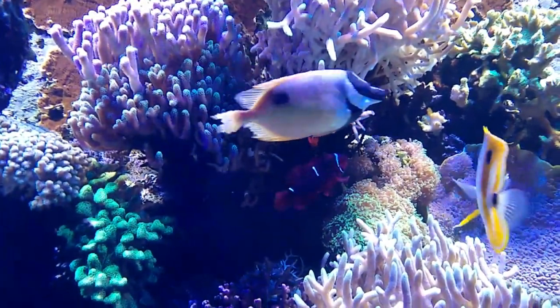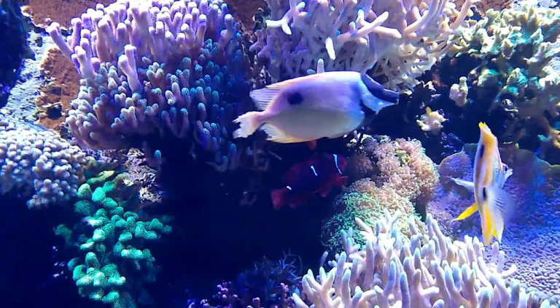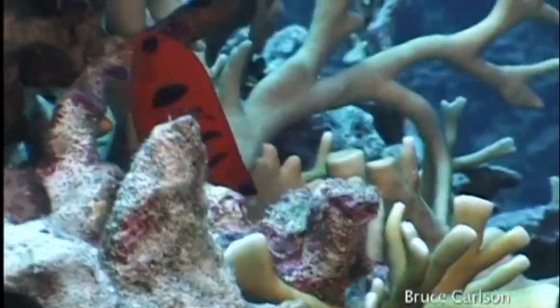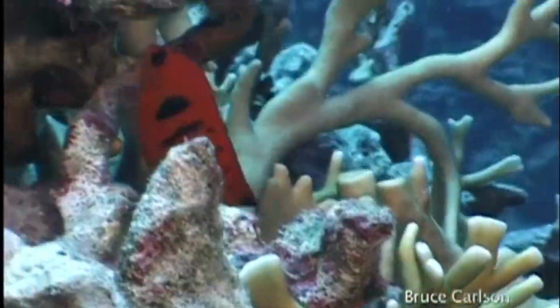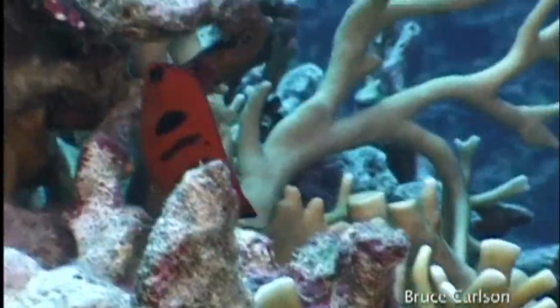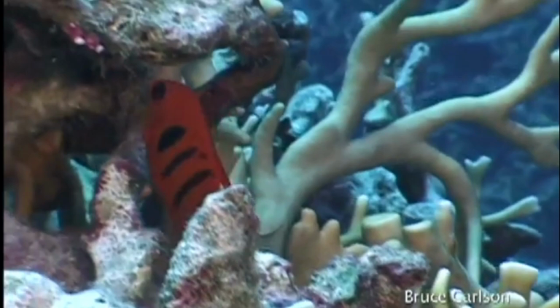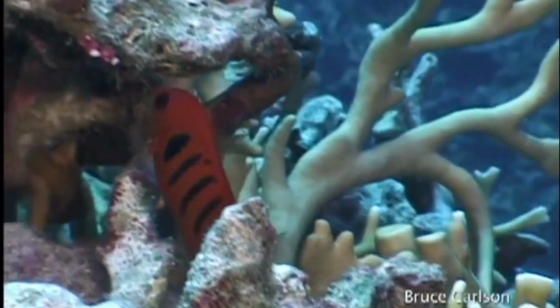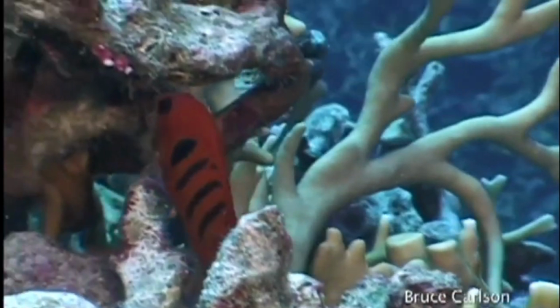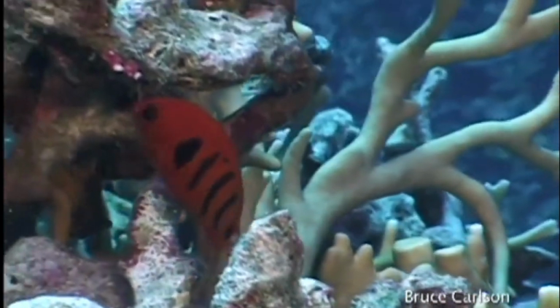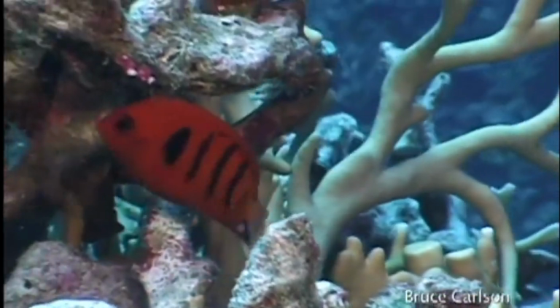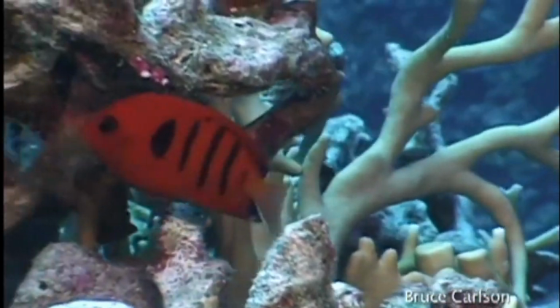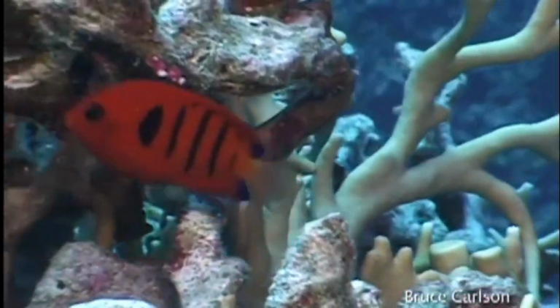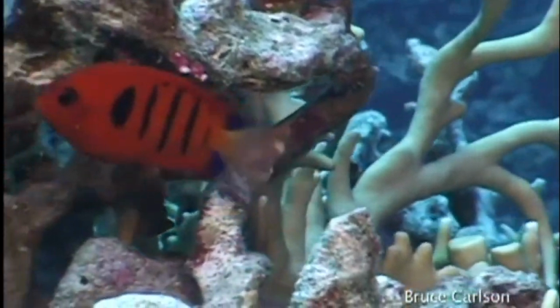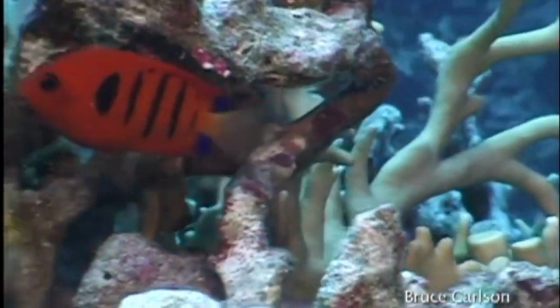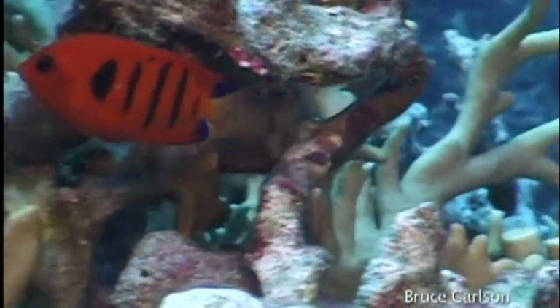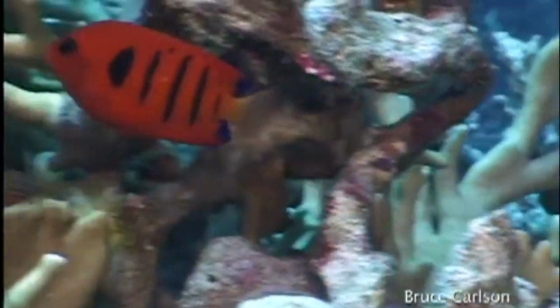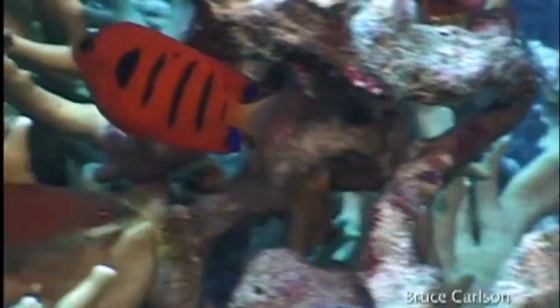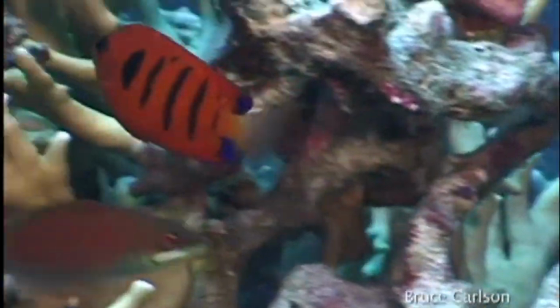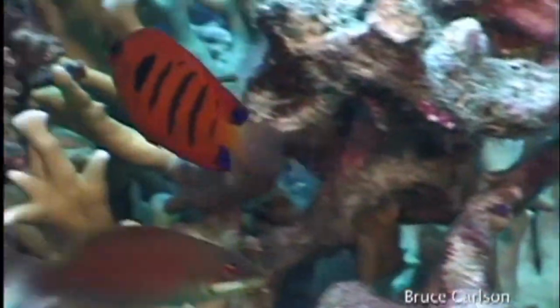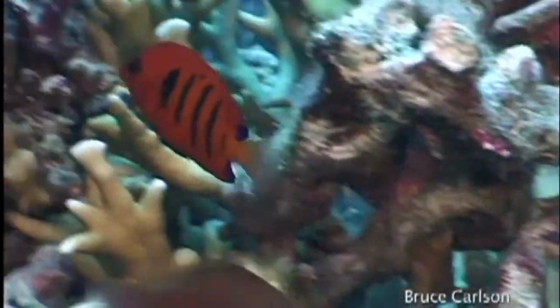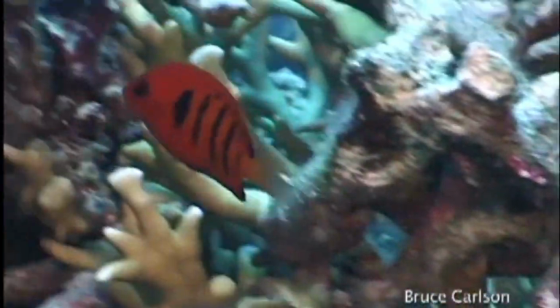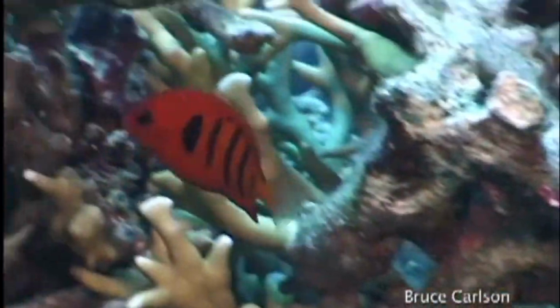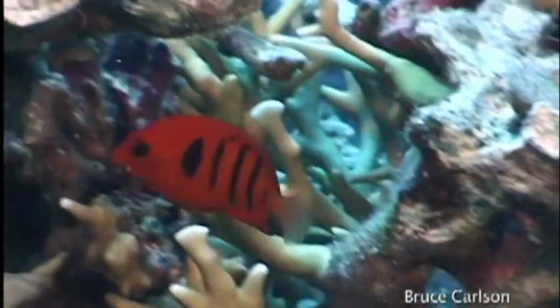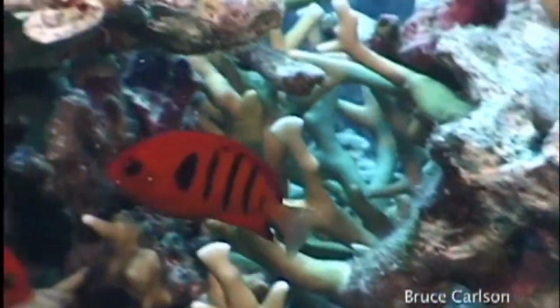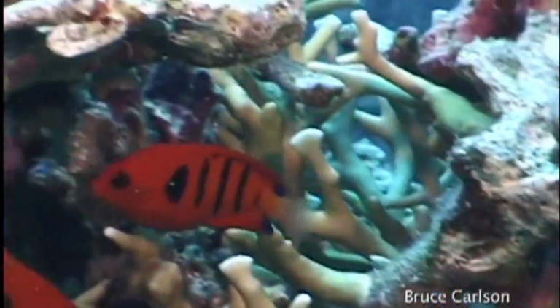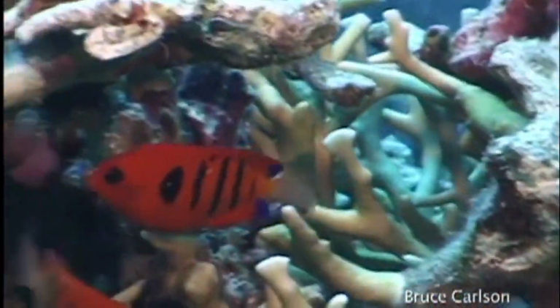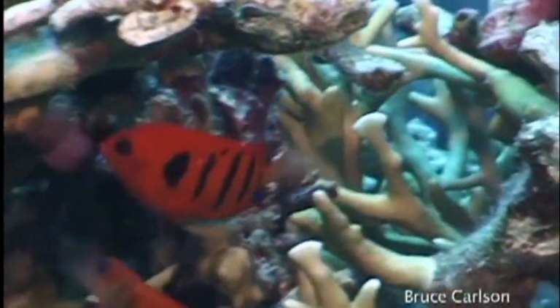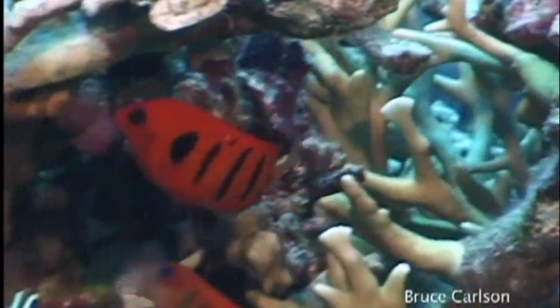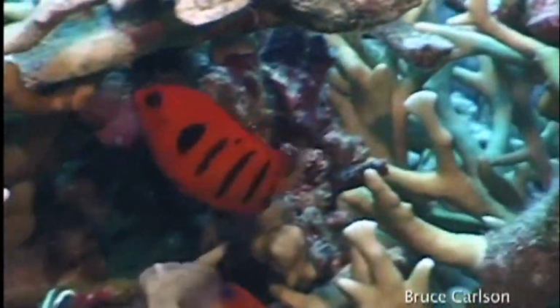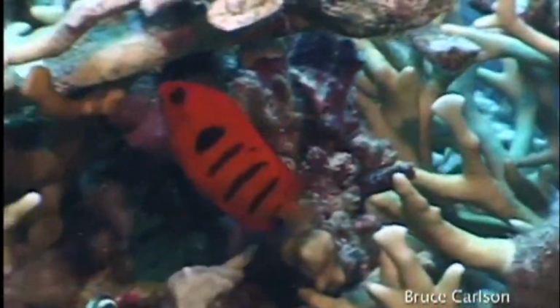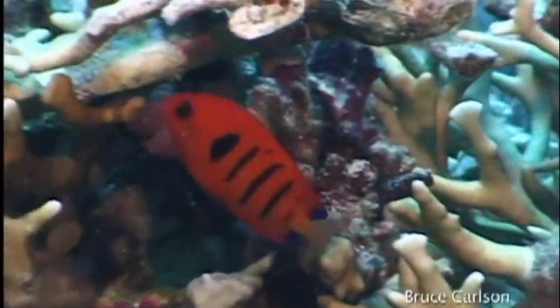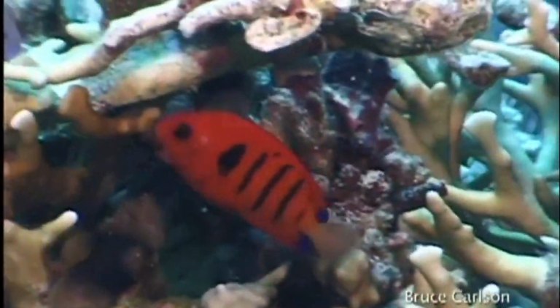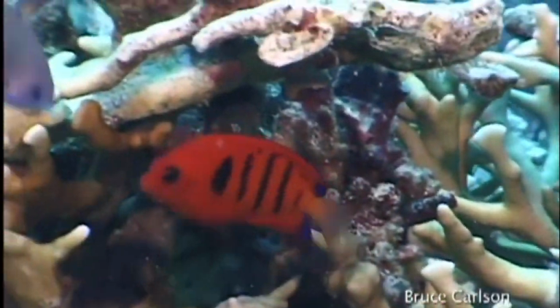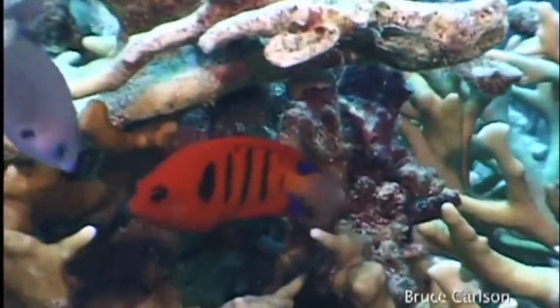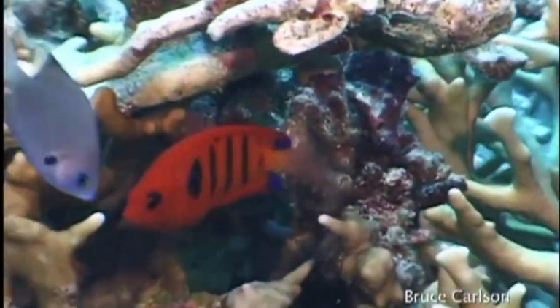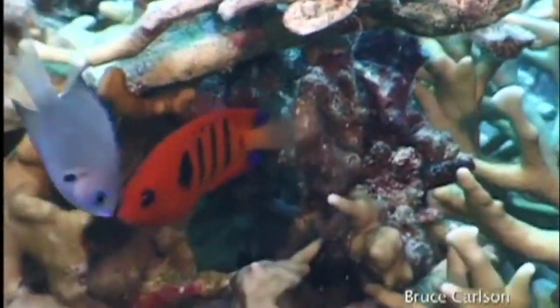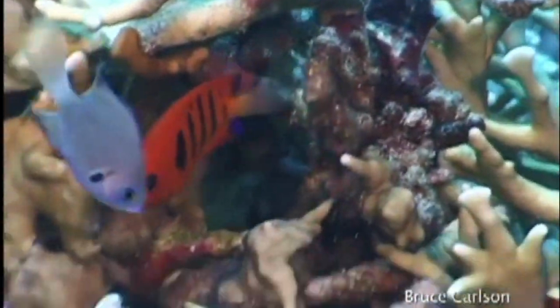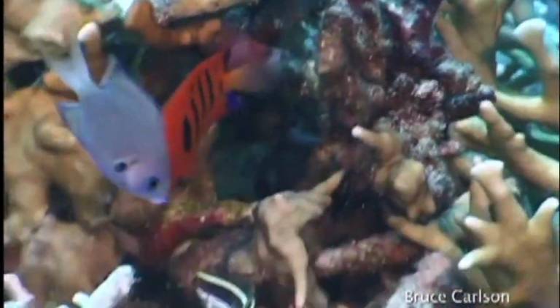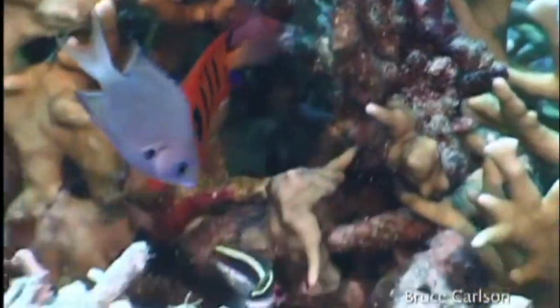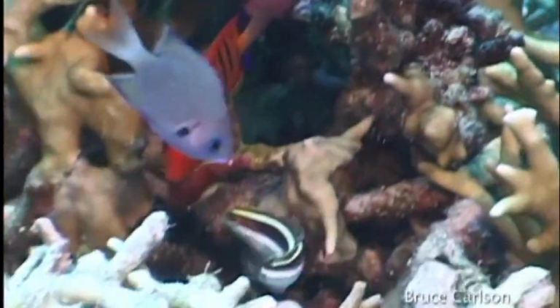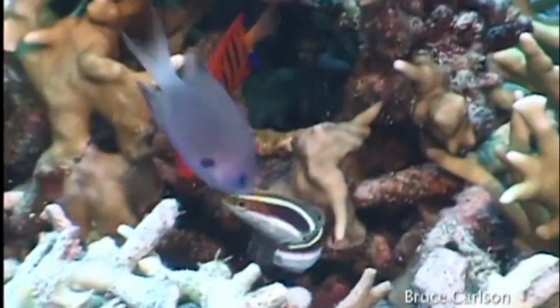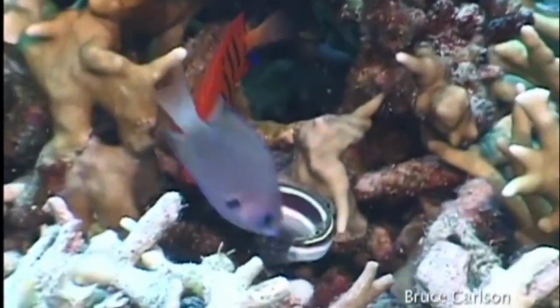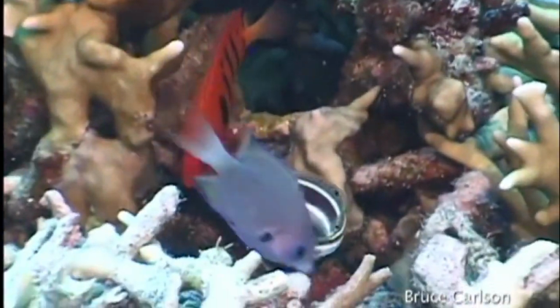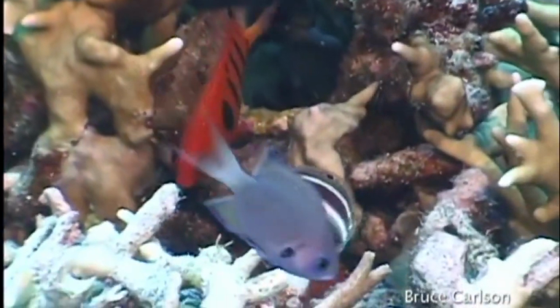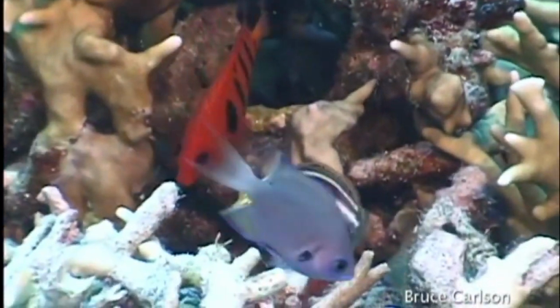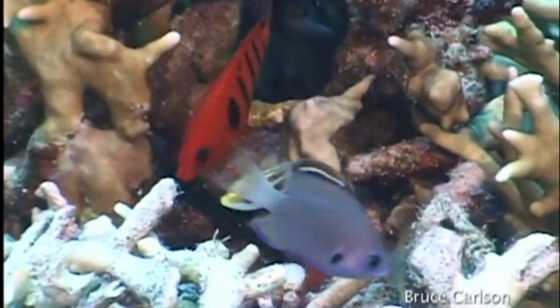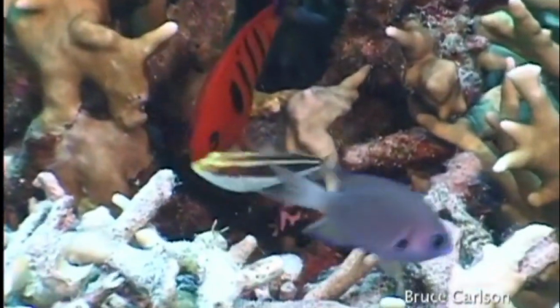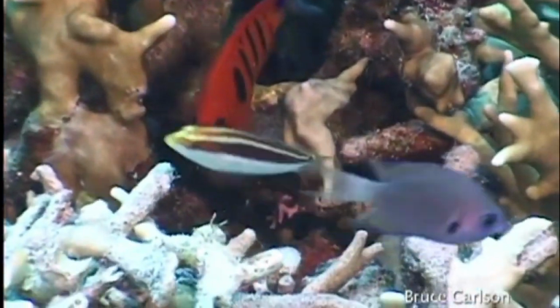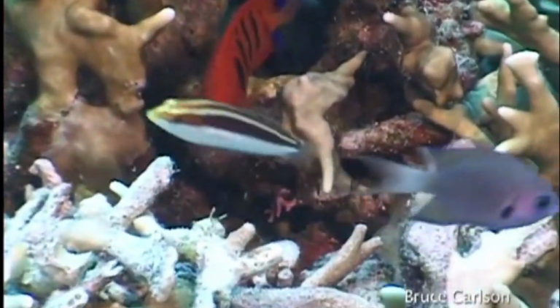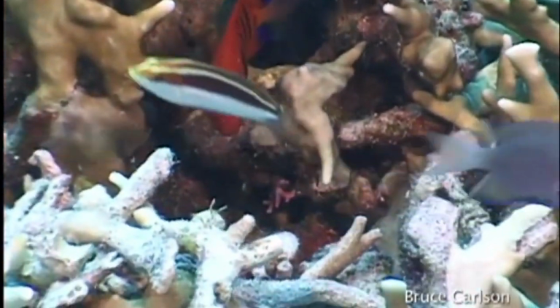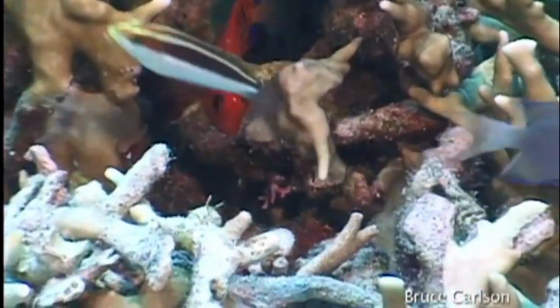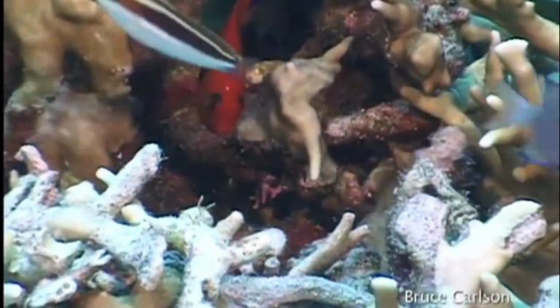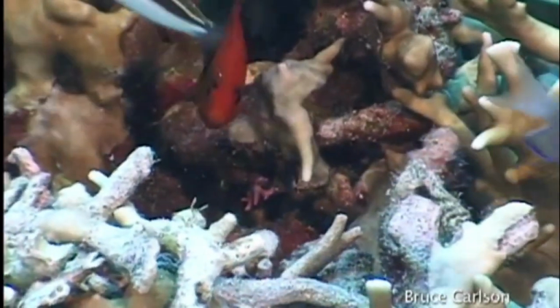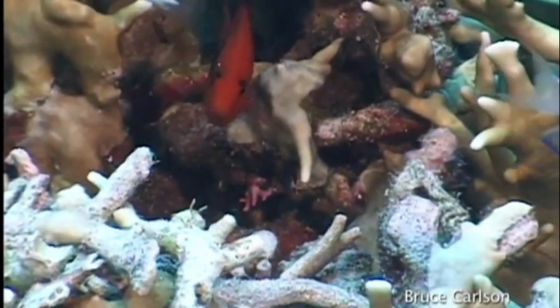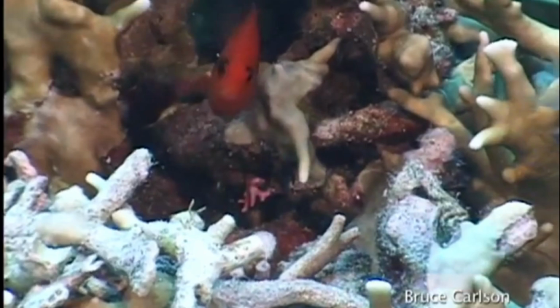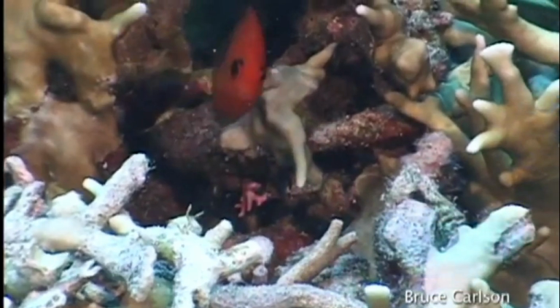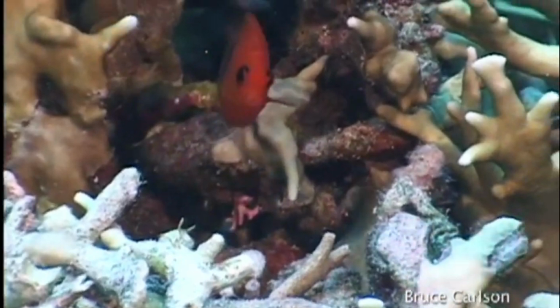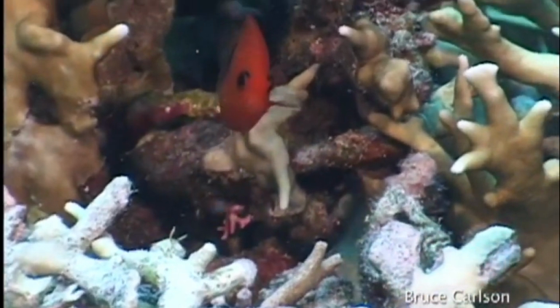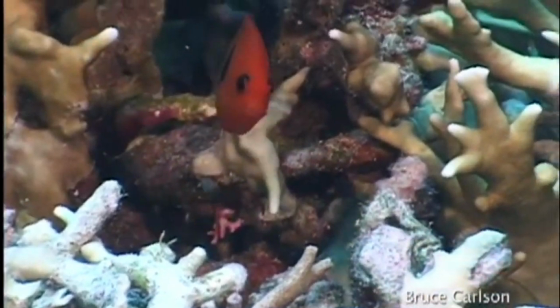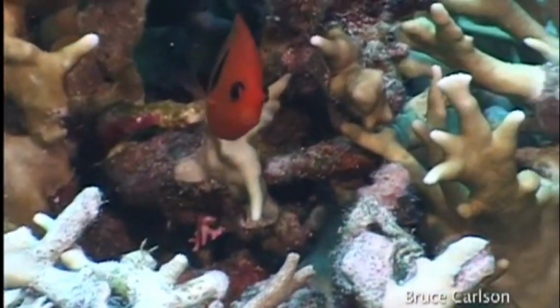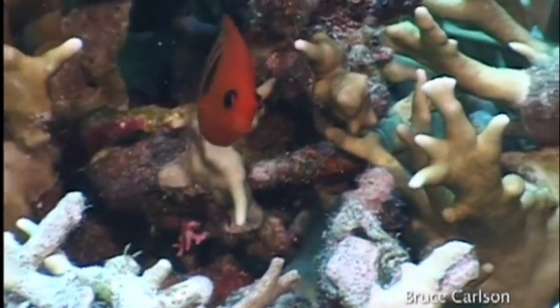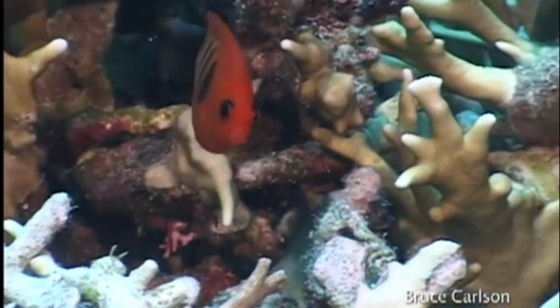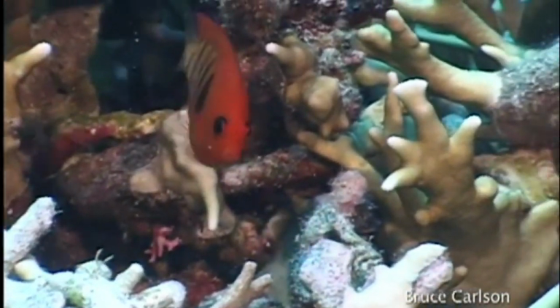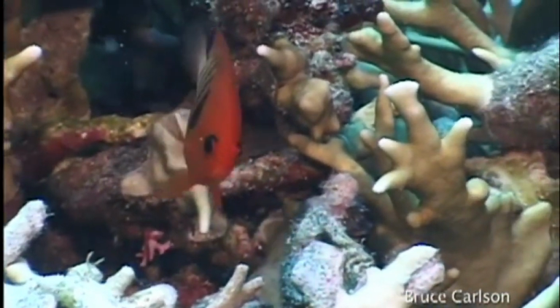They are threatened by coral reef degradation caused by destructive fishing, coastal development, and tourism.